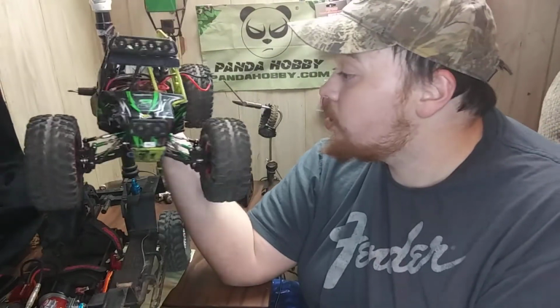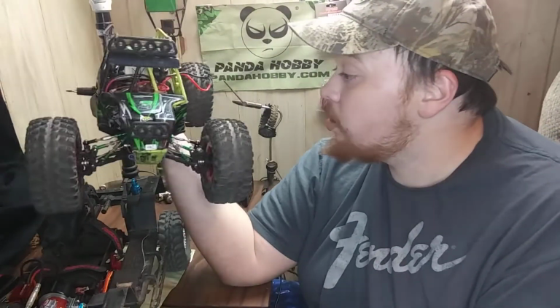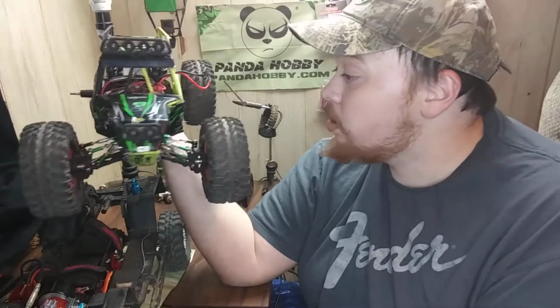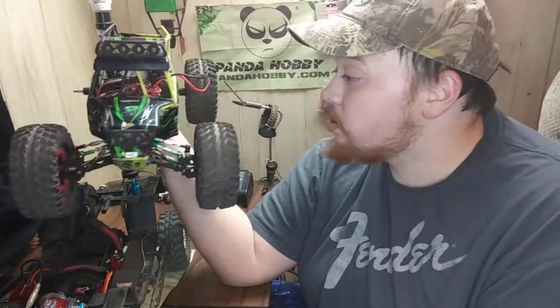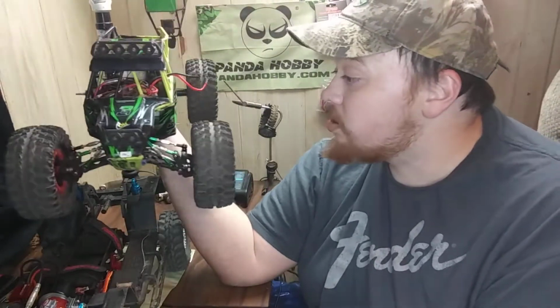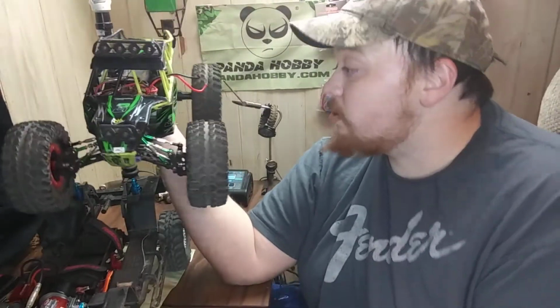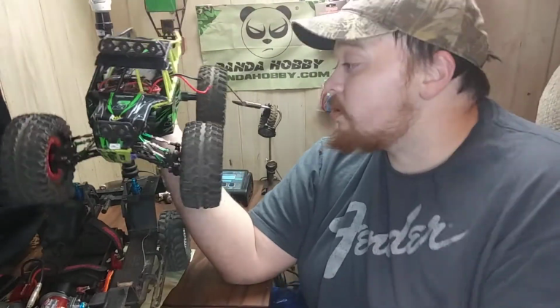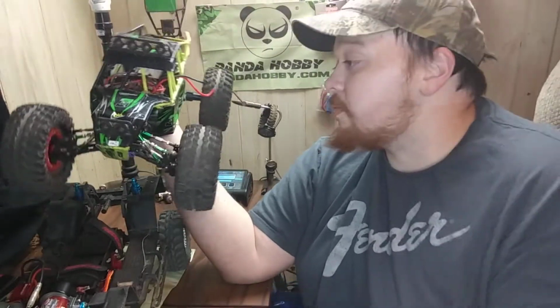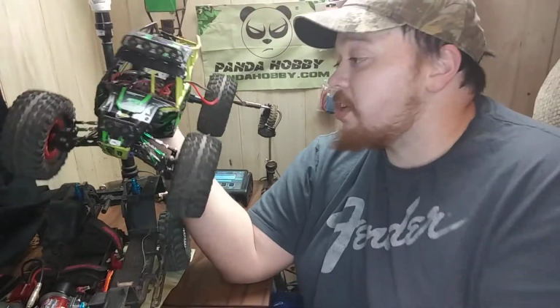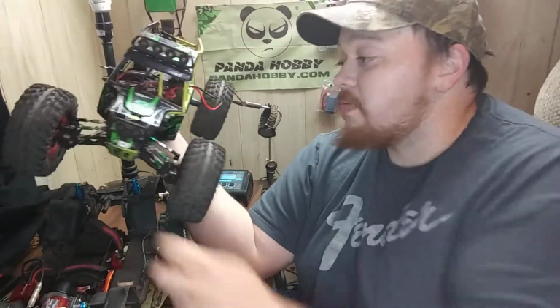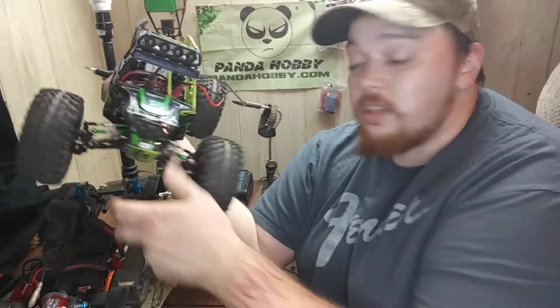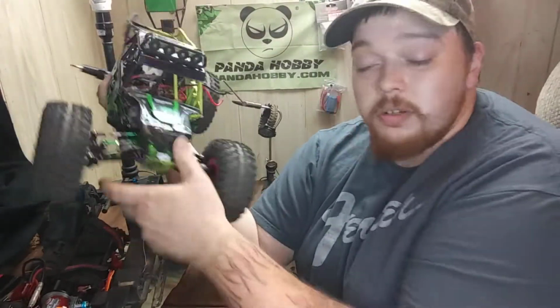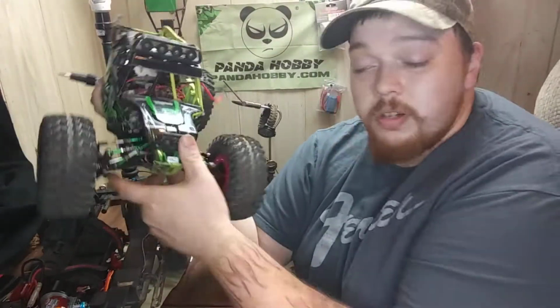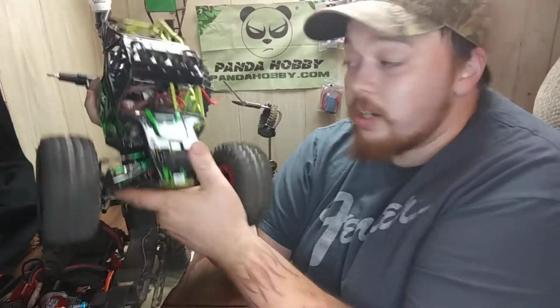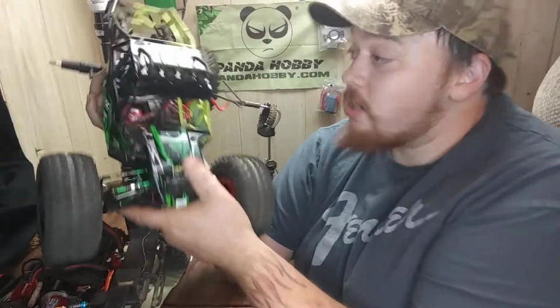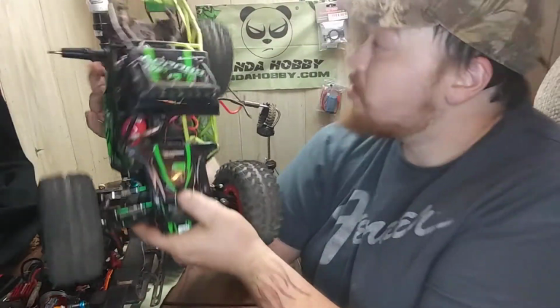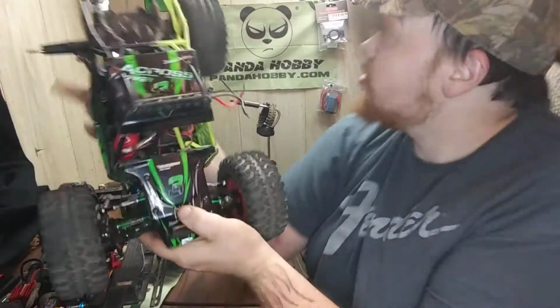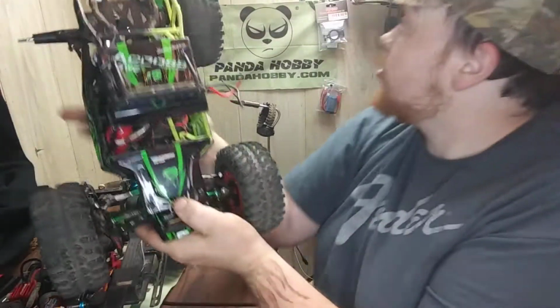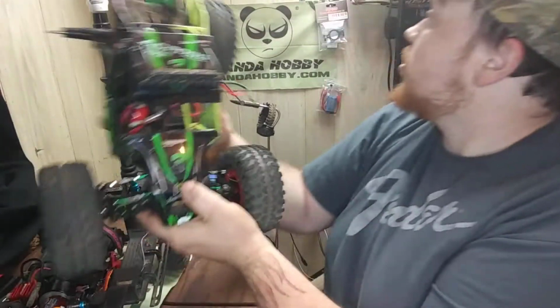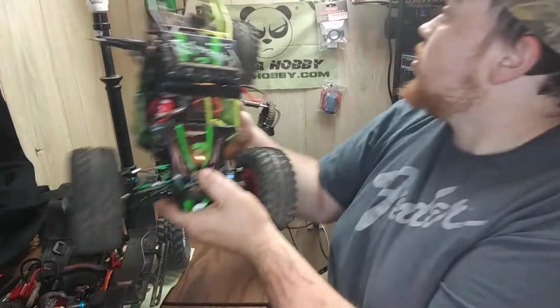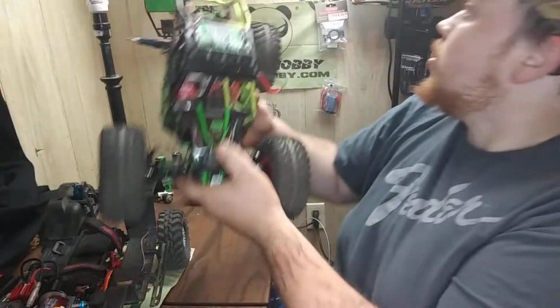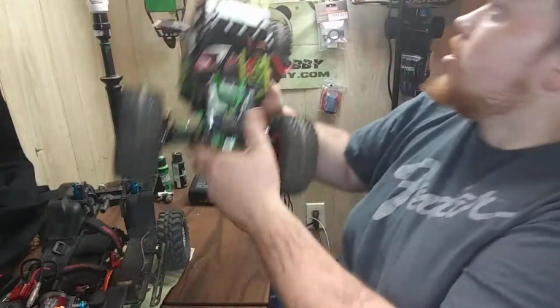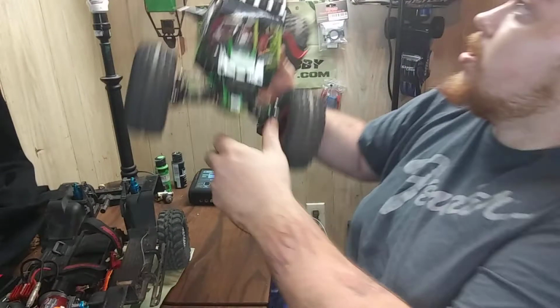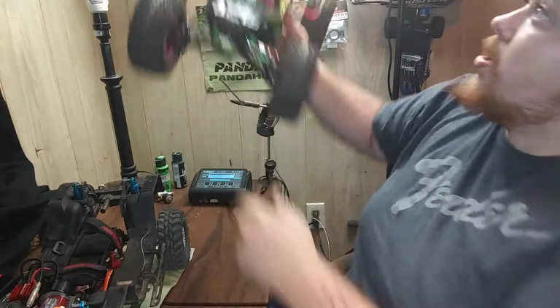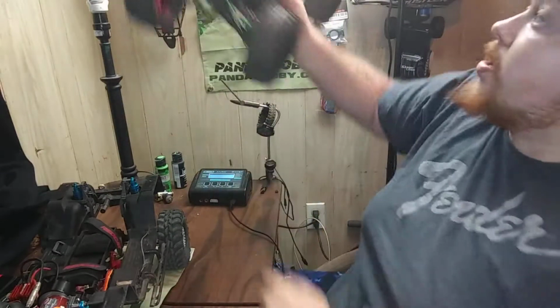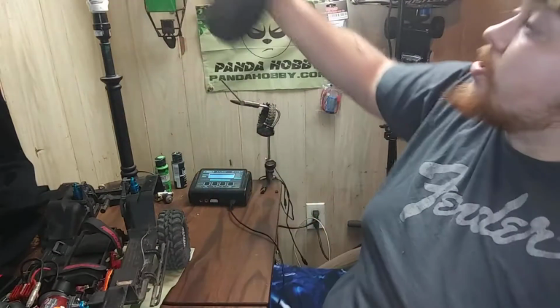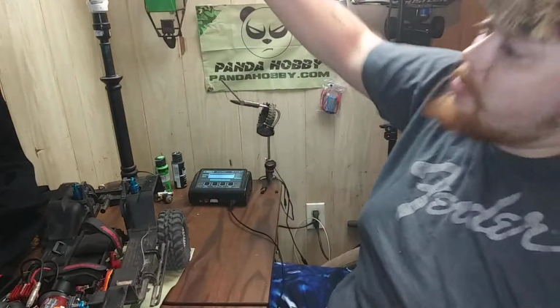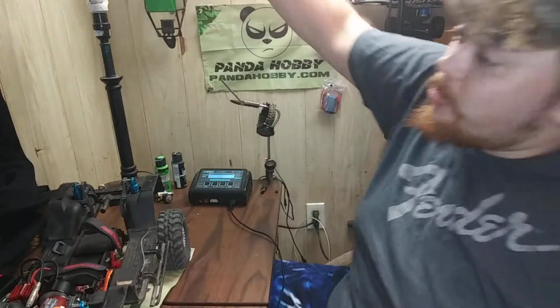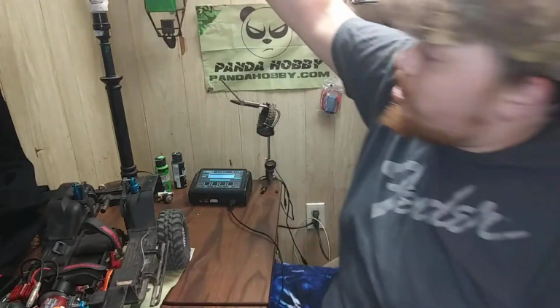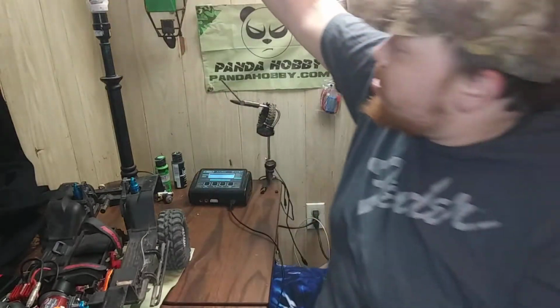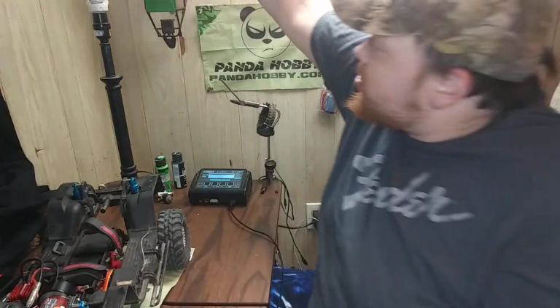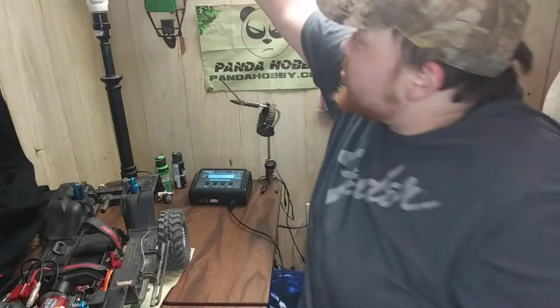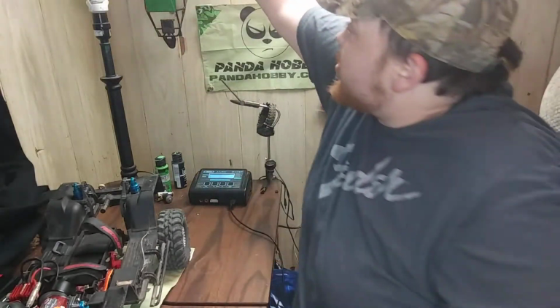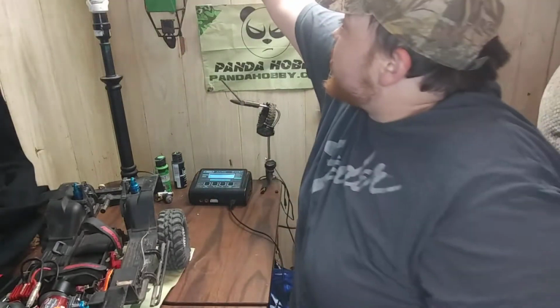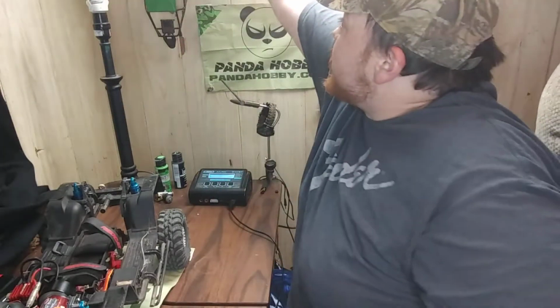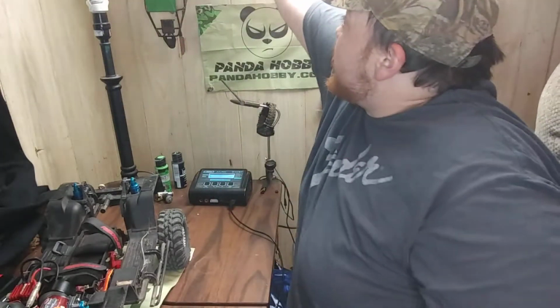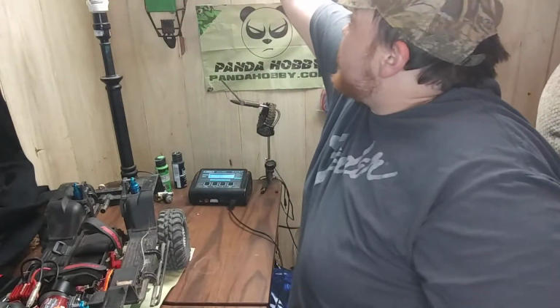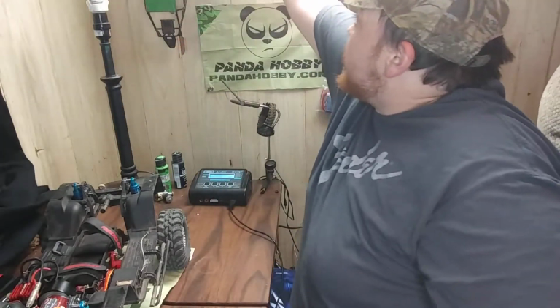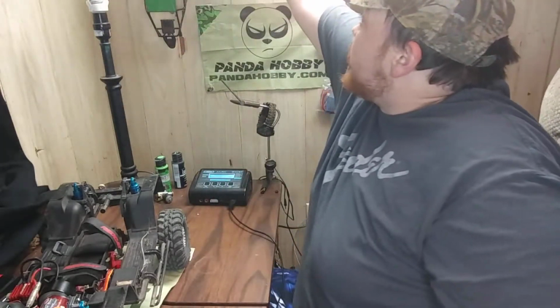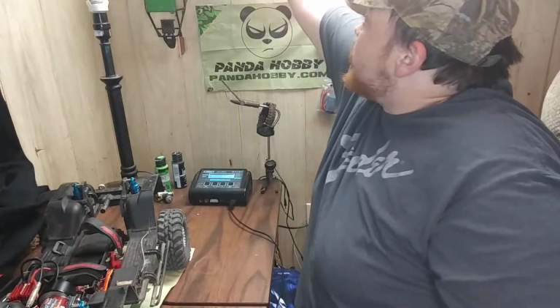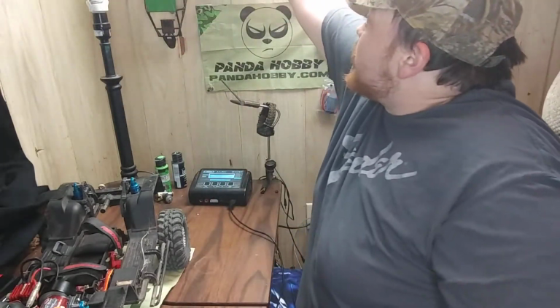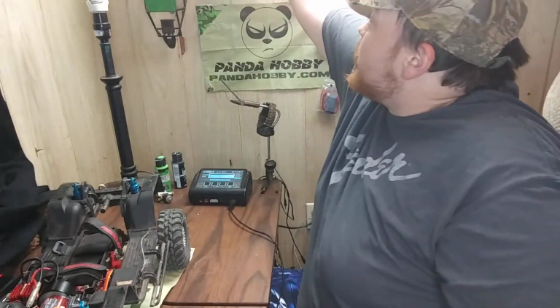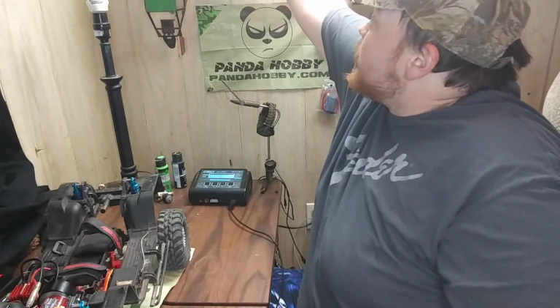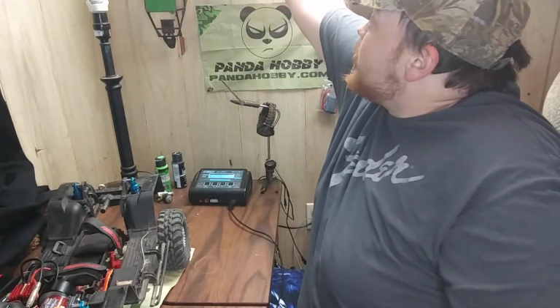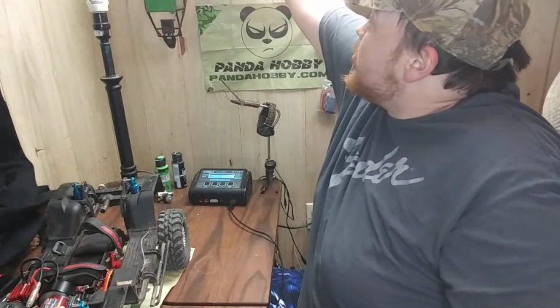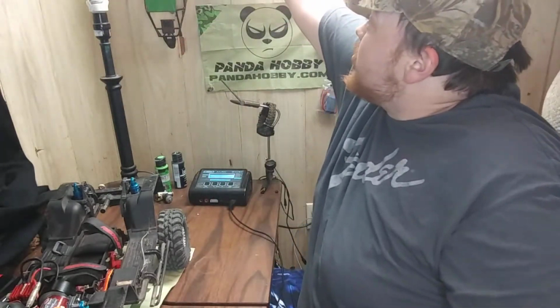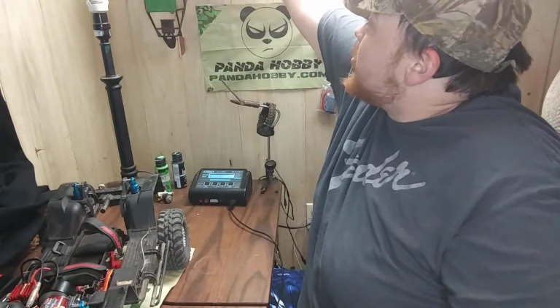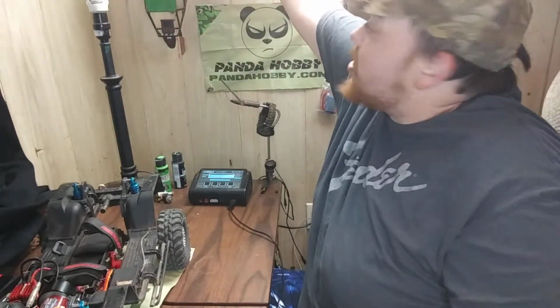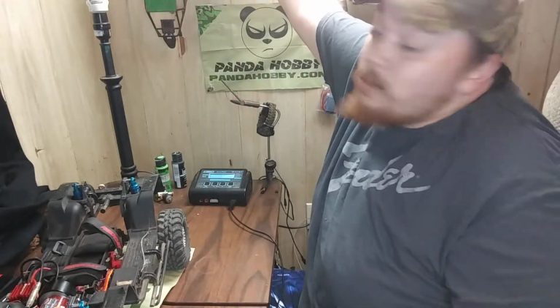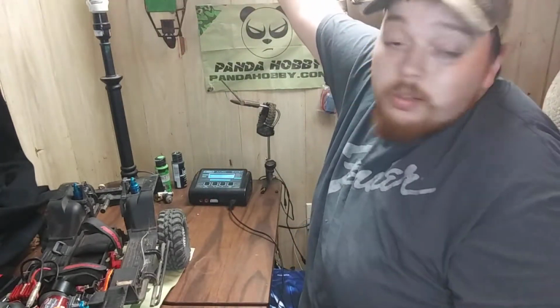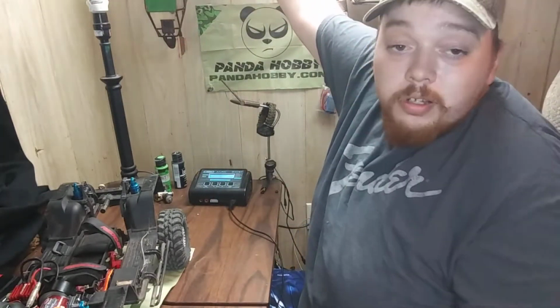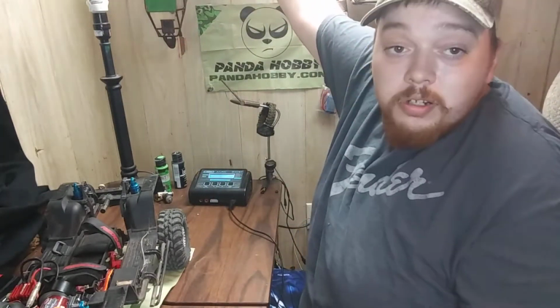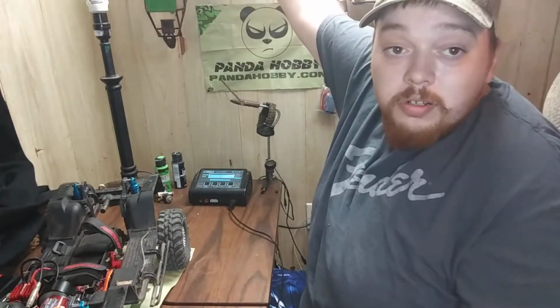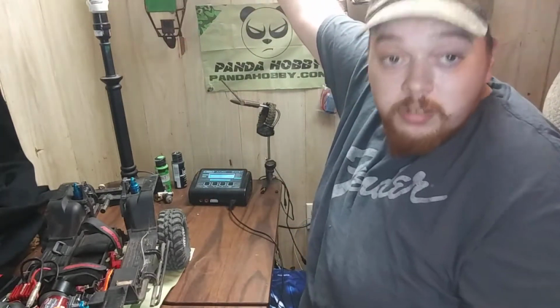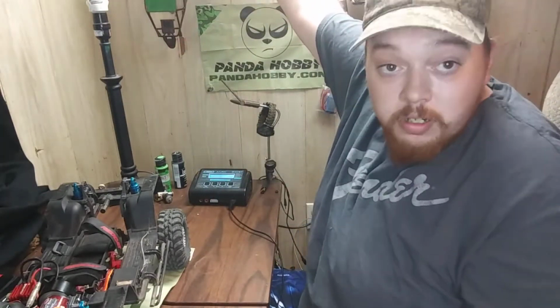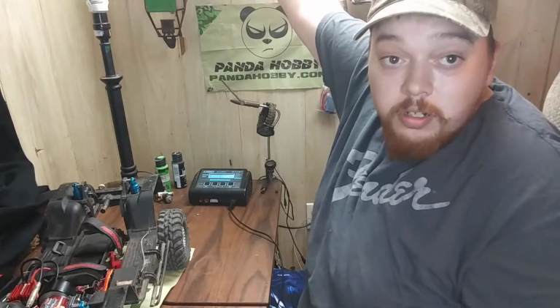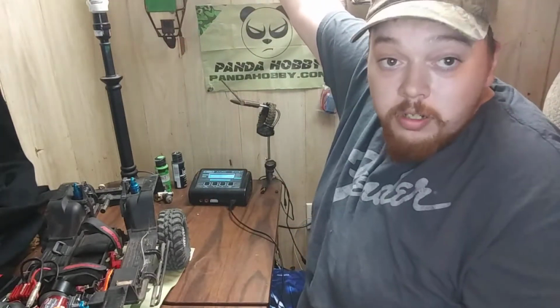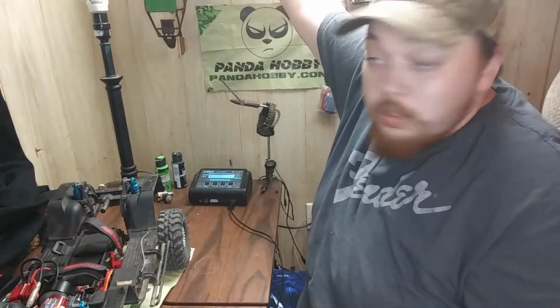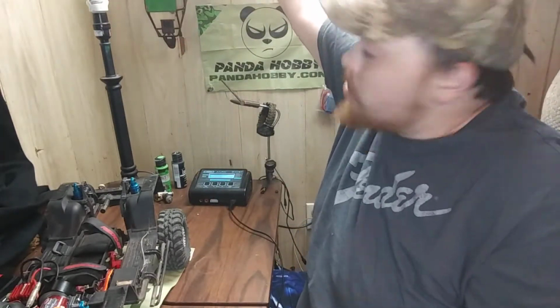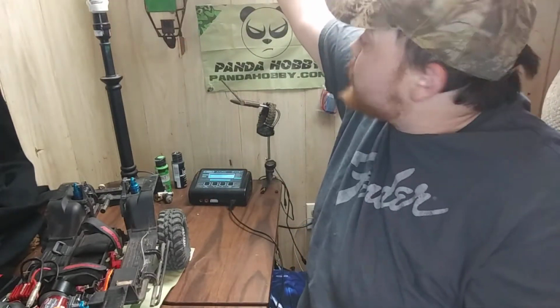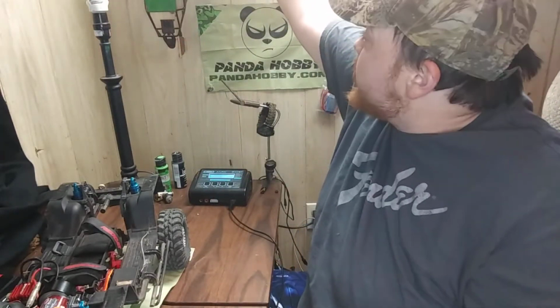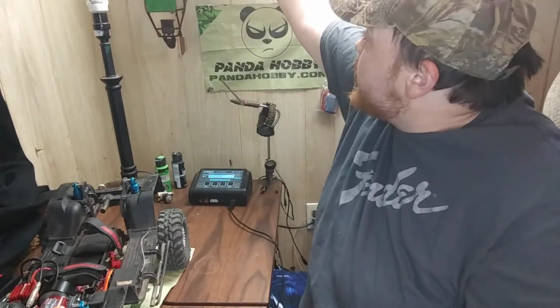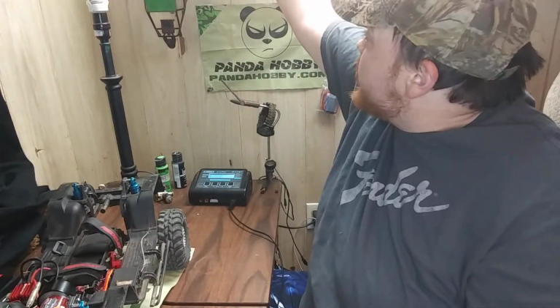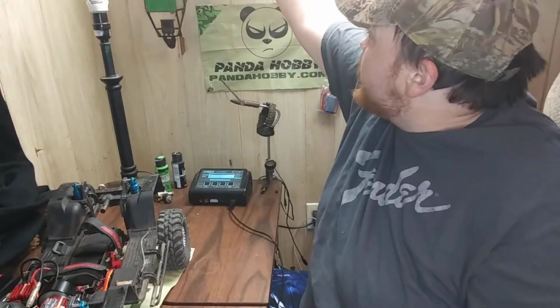Little update video guys — I got some new lights I was testing out, wanted to show how it looked. Looks pretty good.